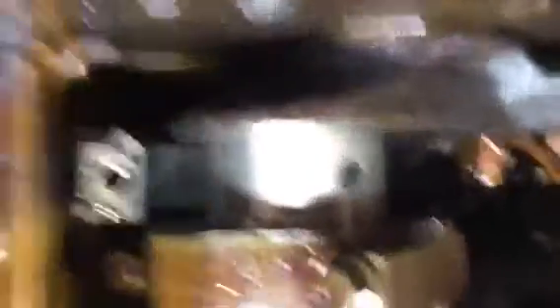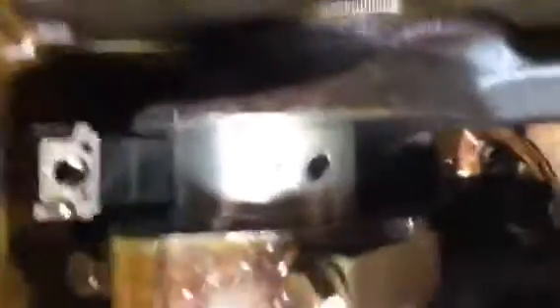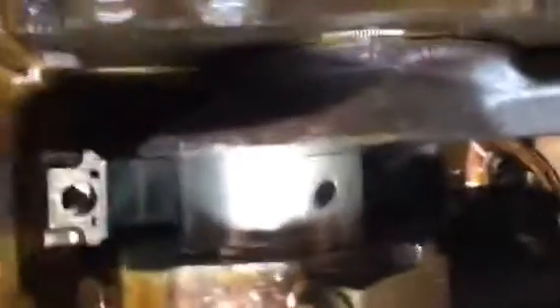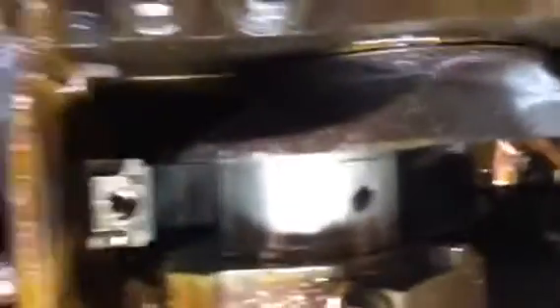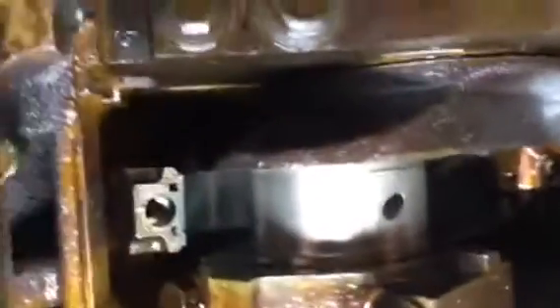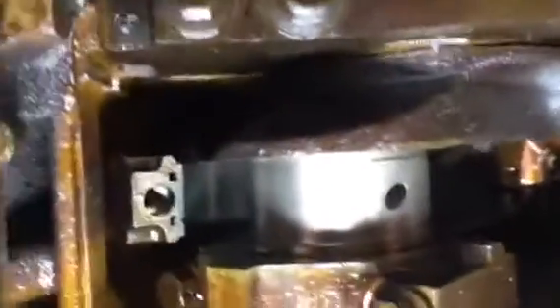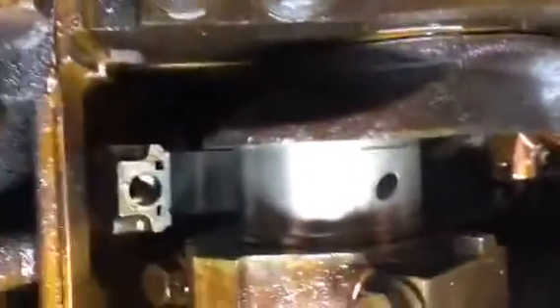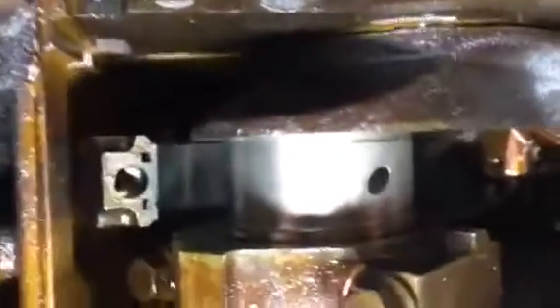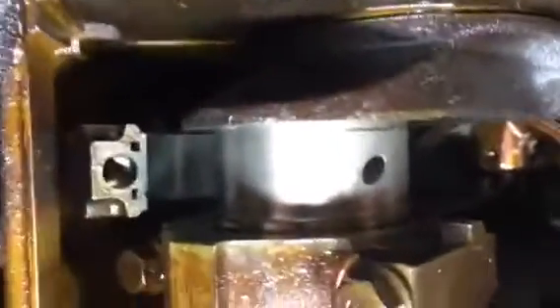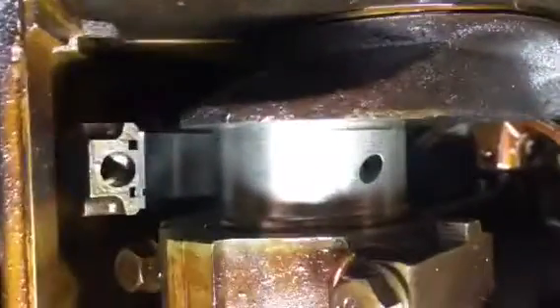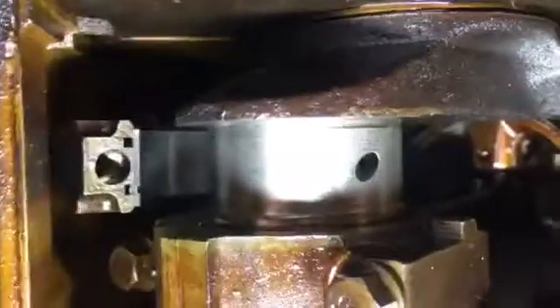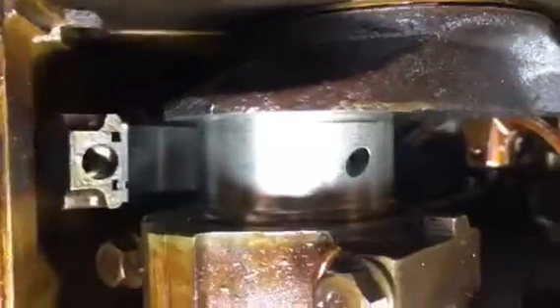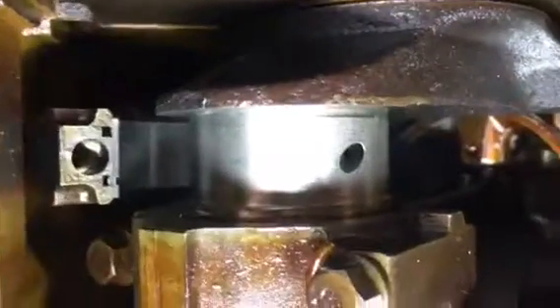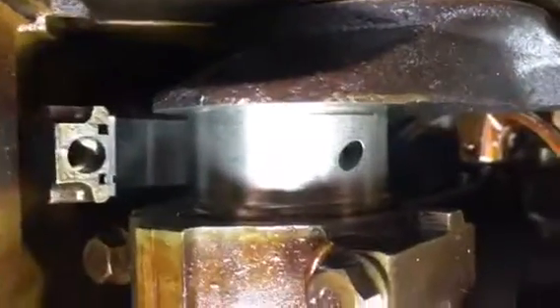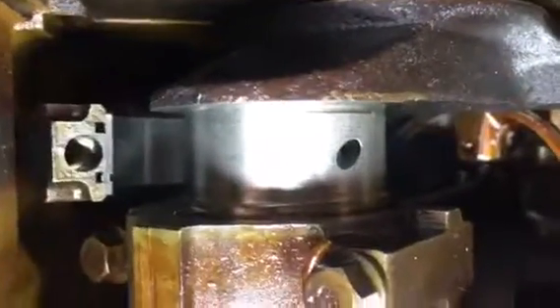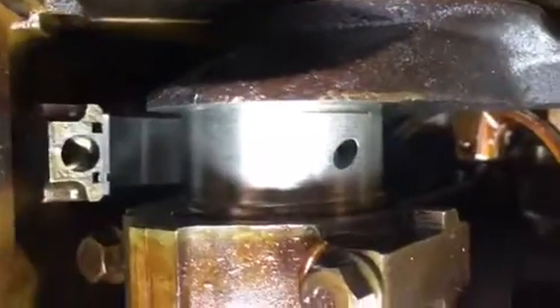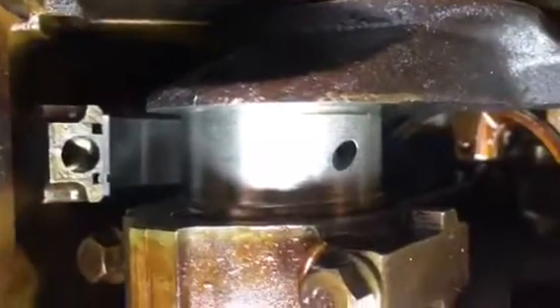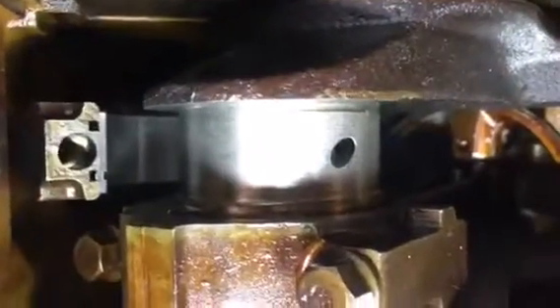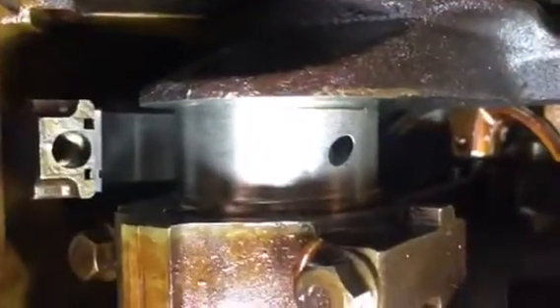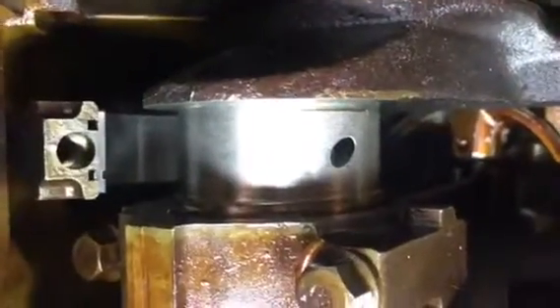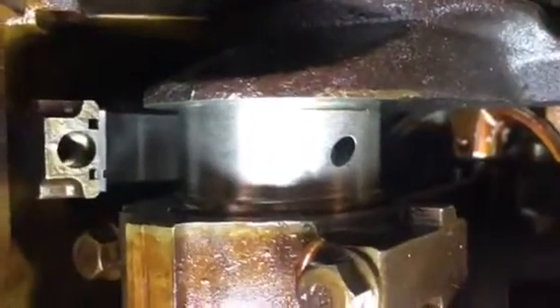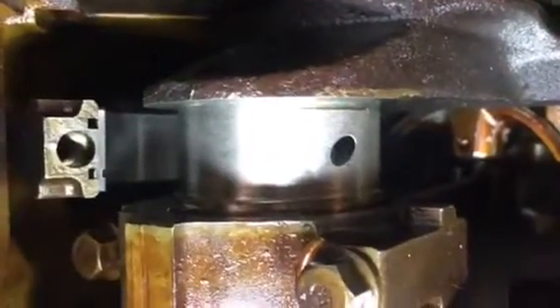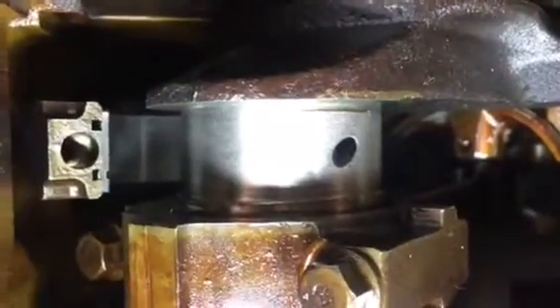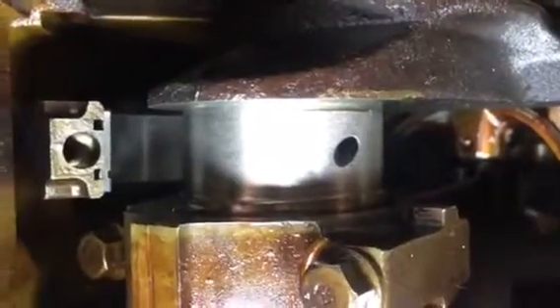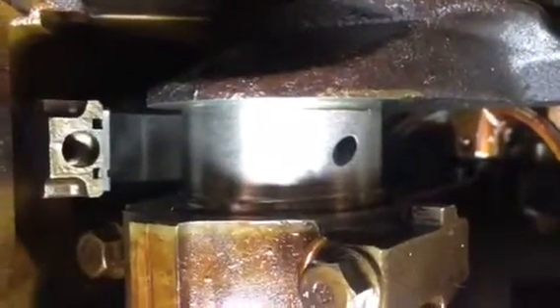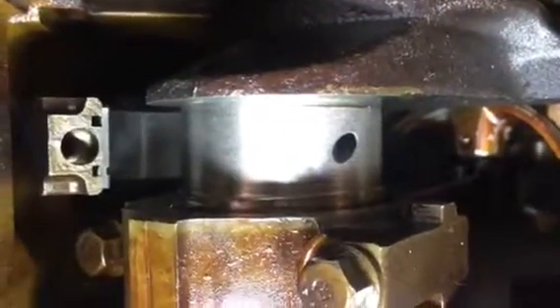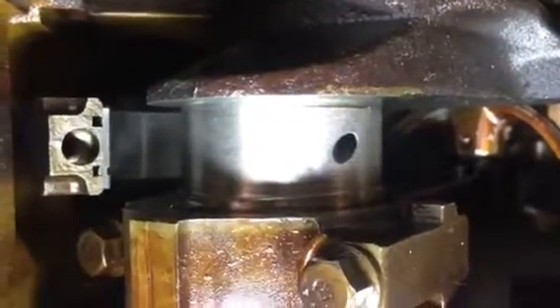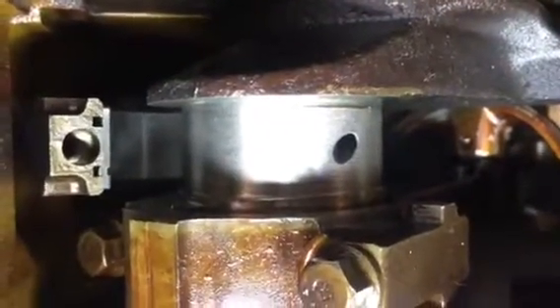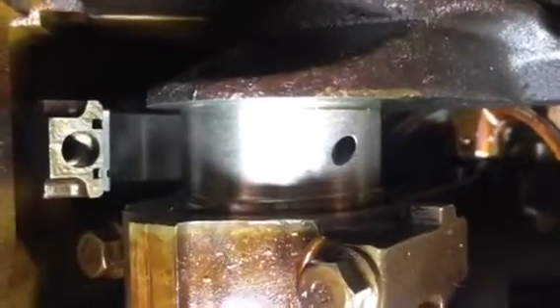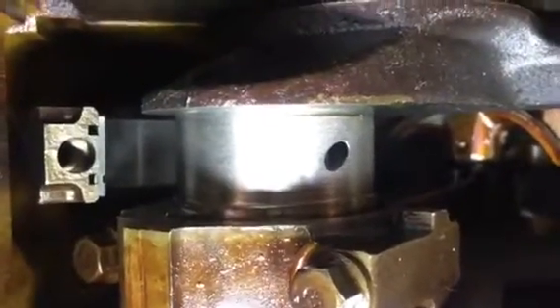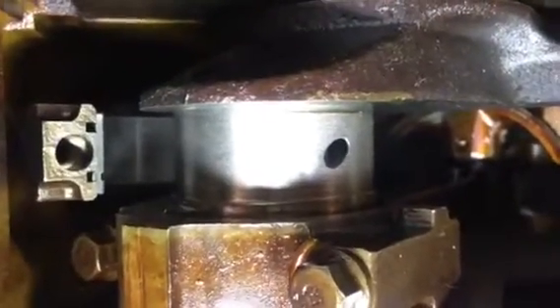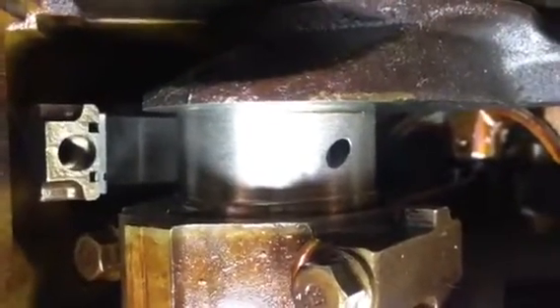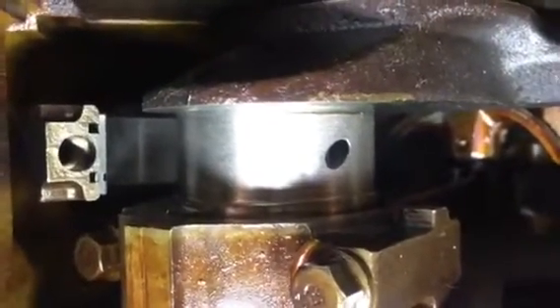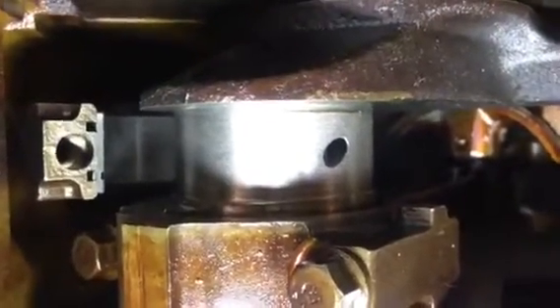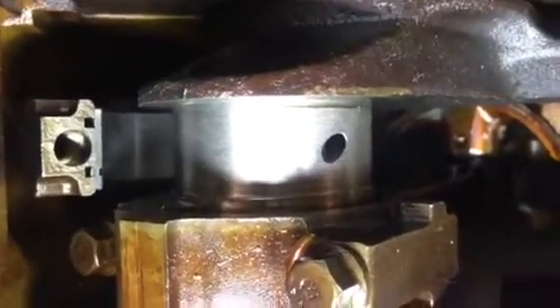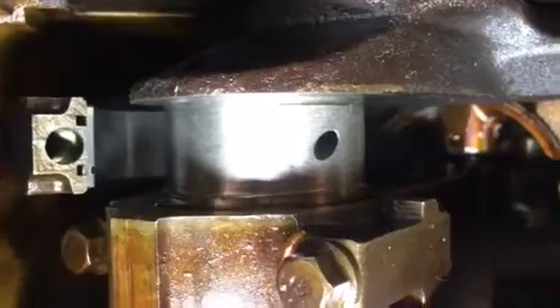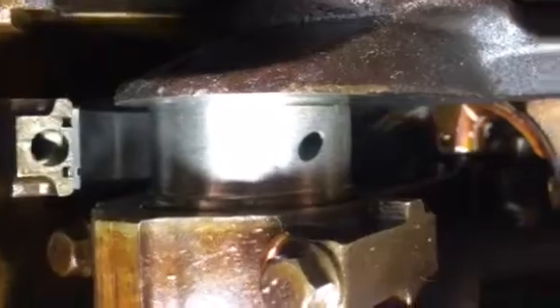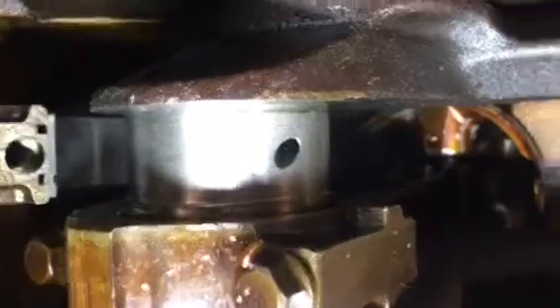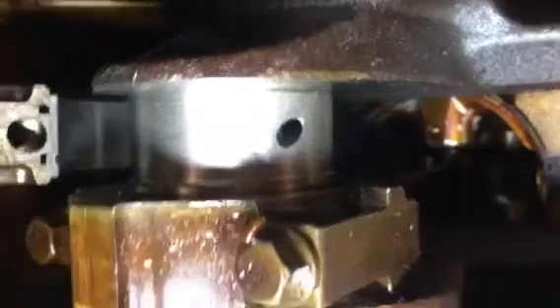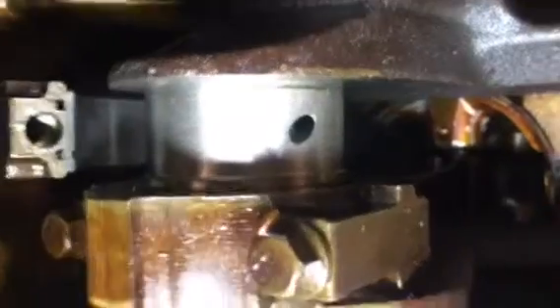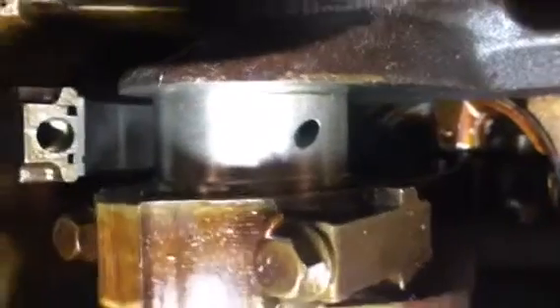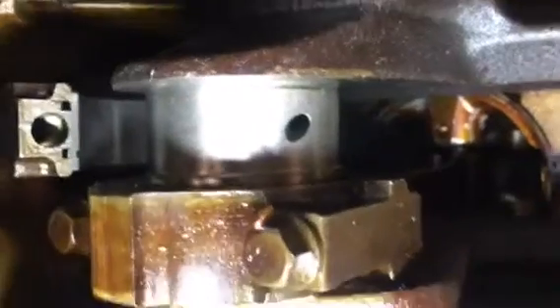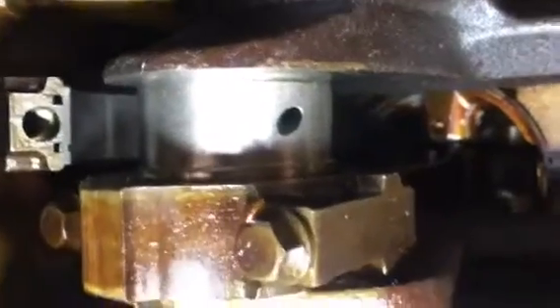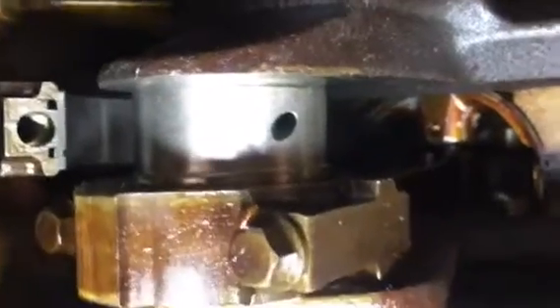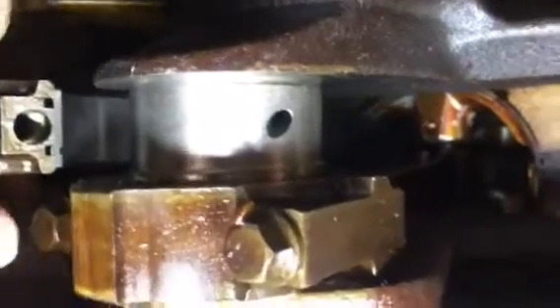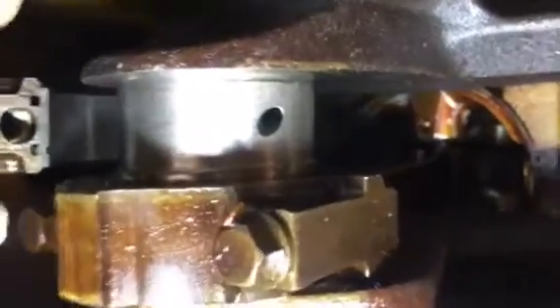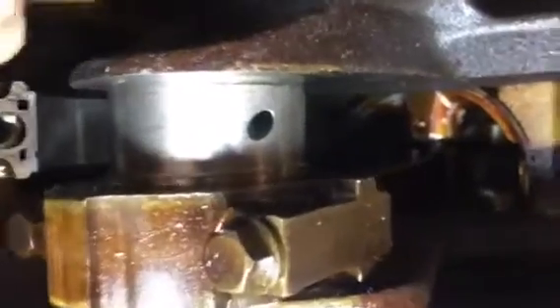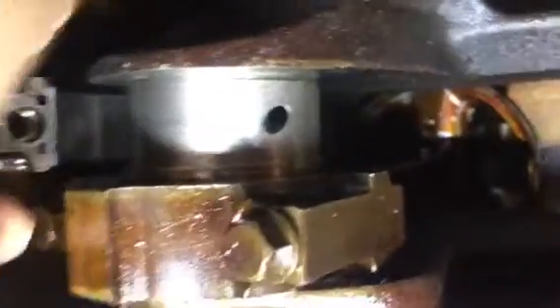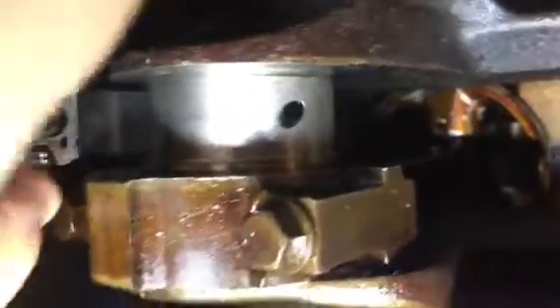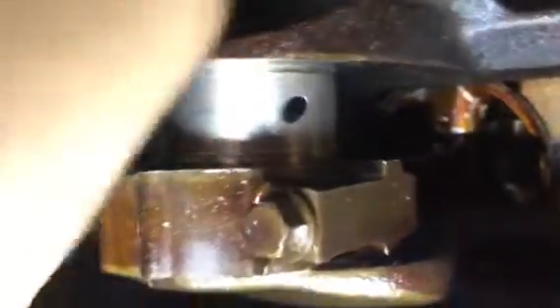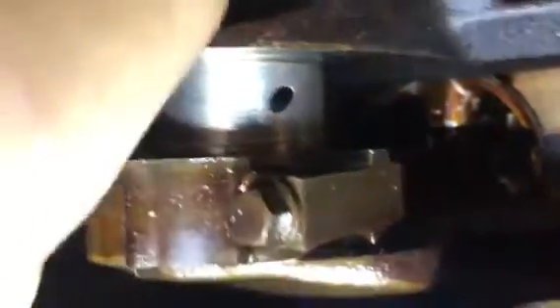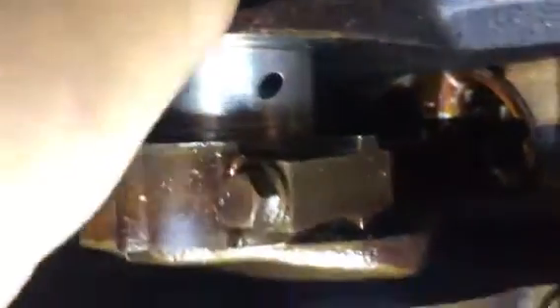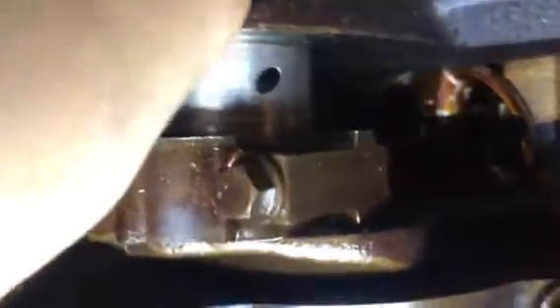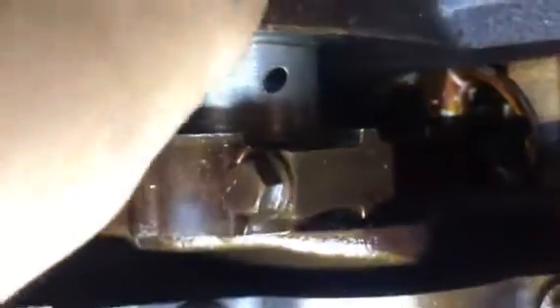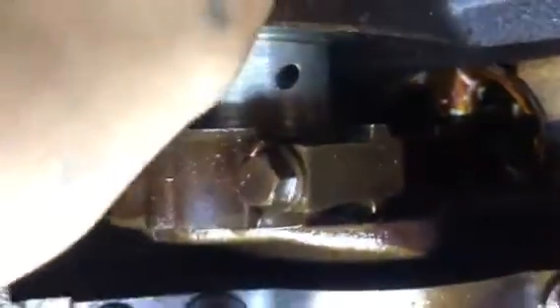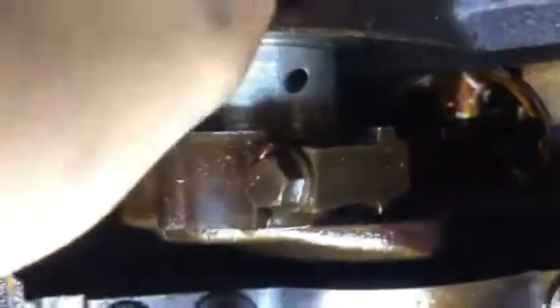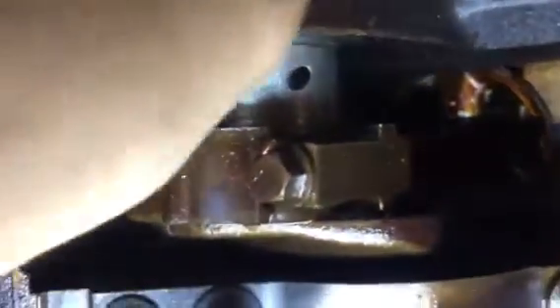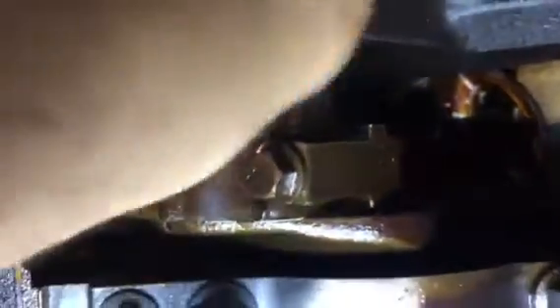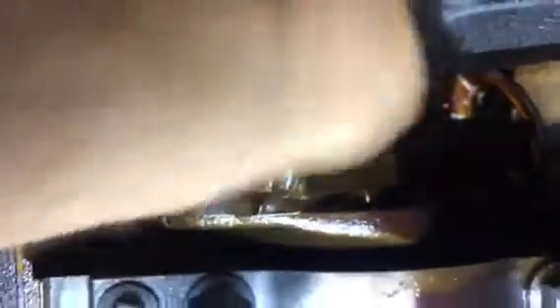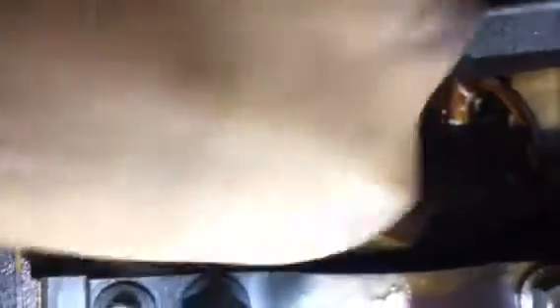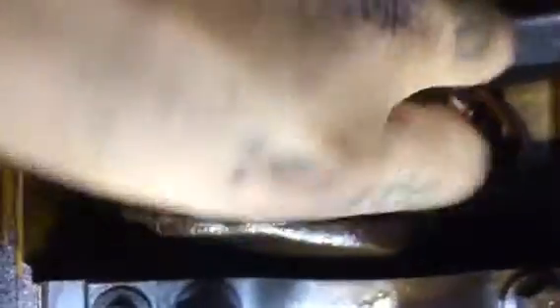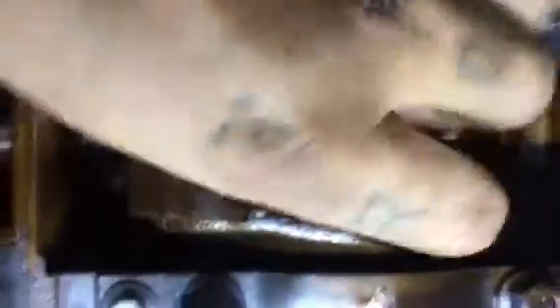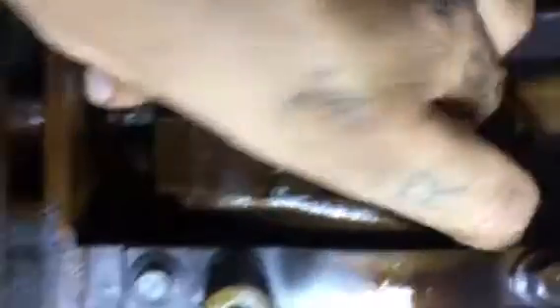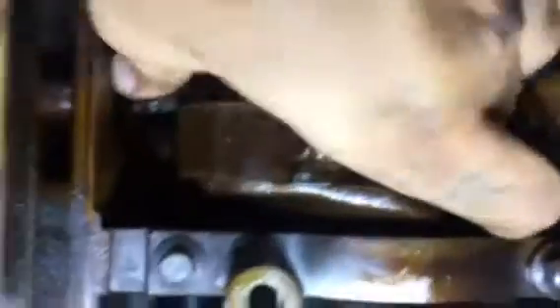Now you see it? That's a spun bearing. But watch this.